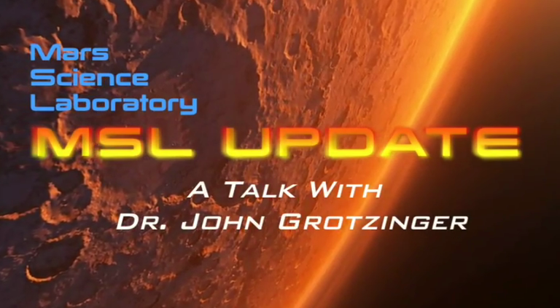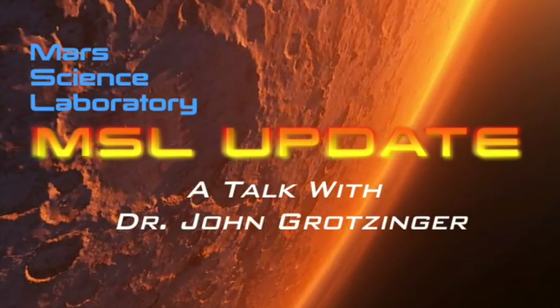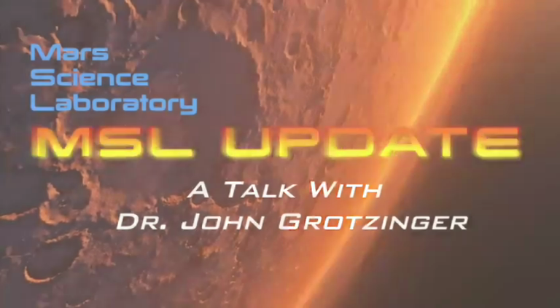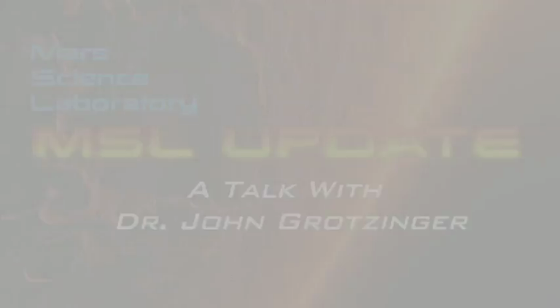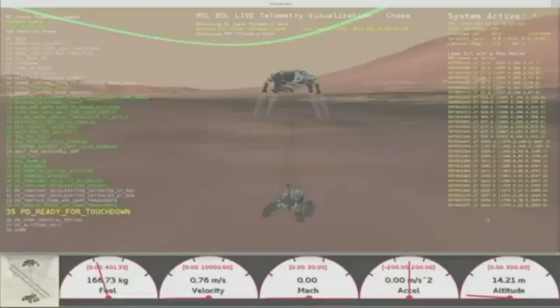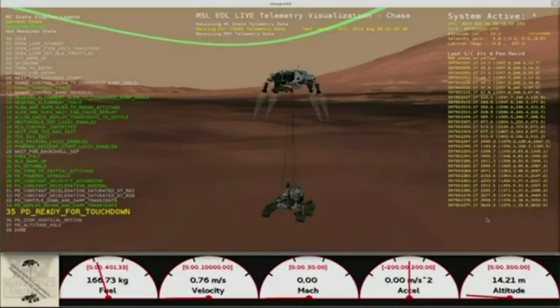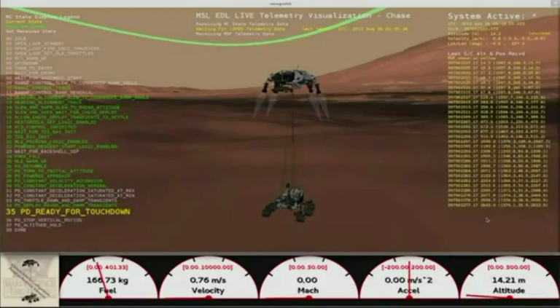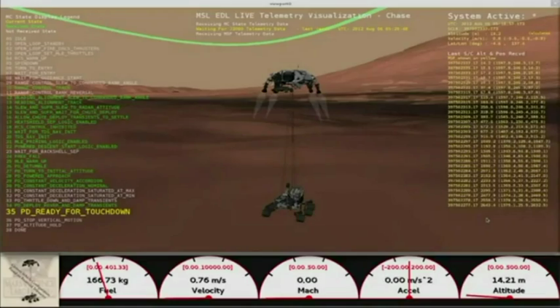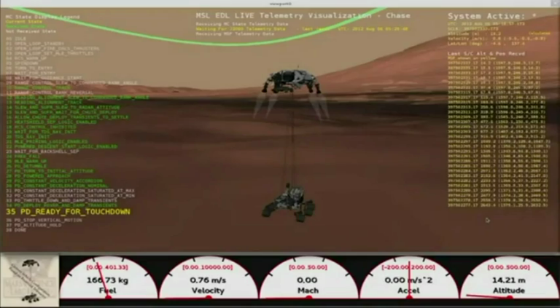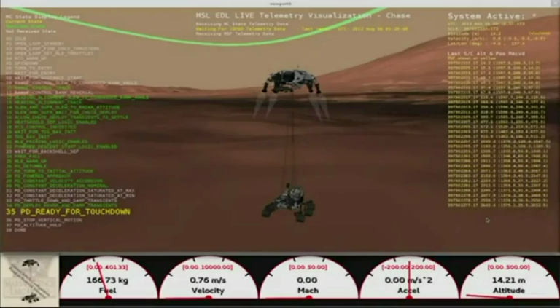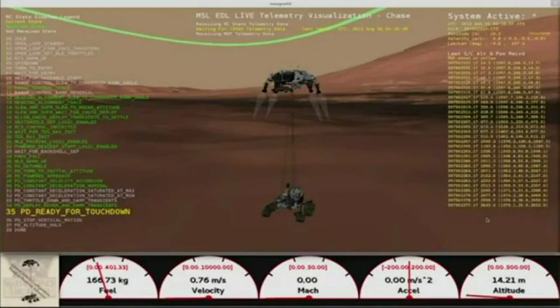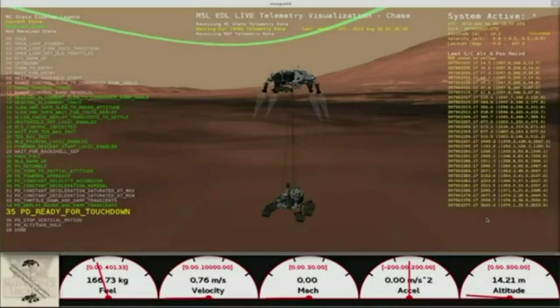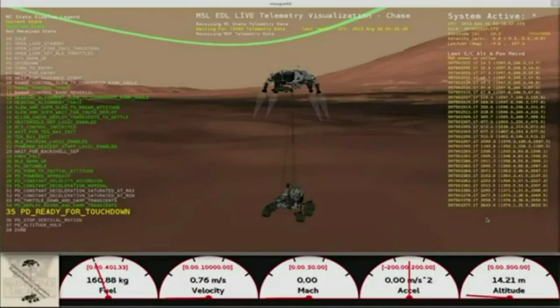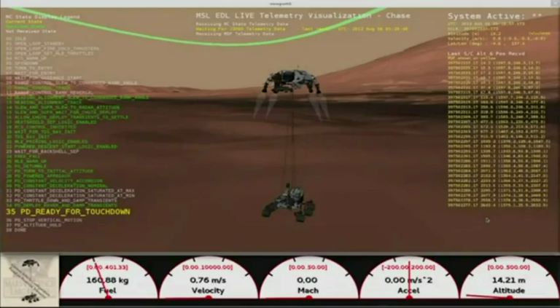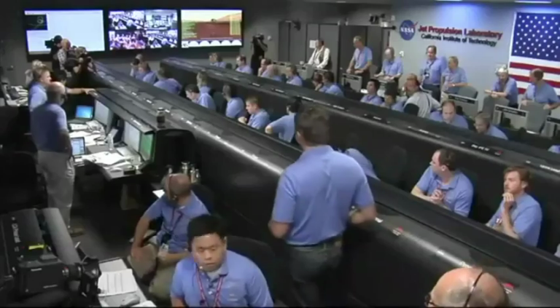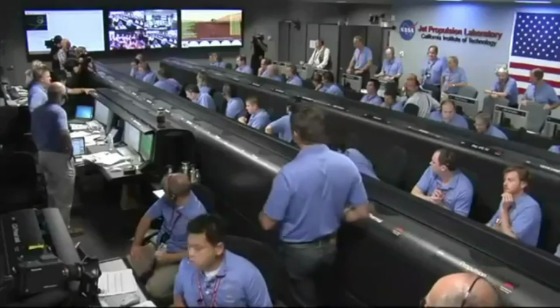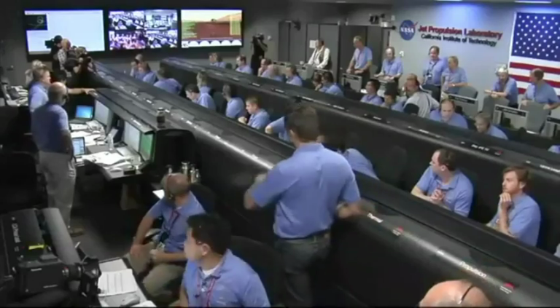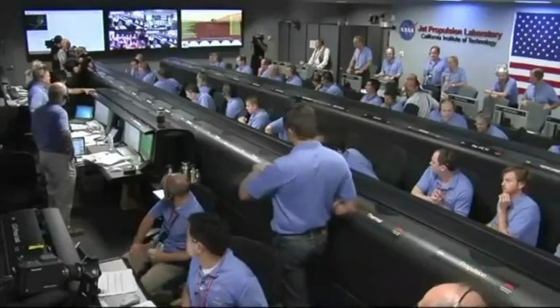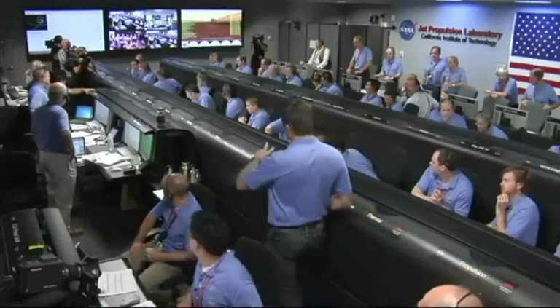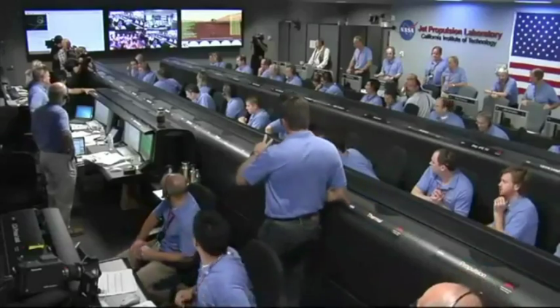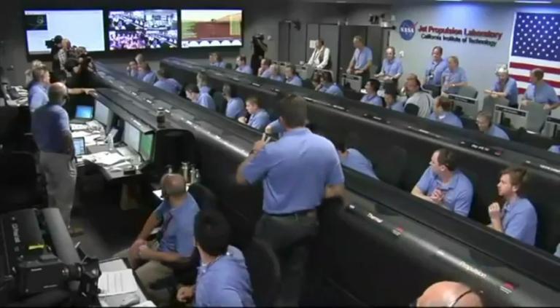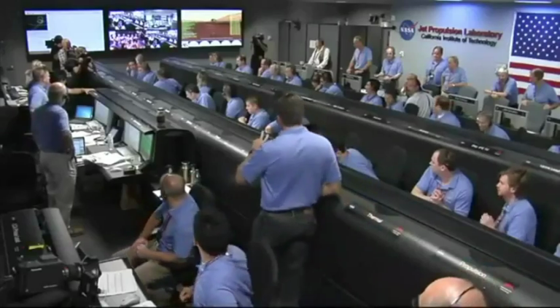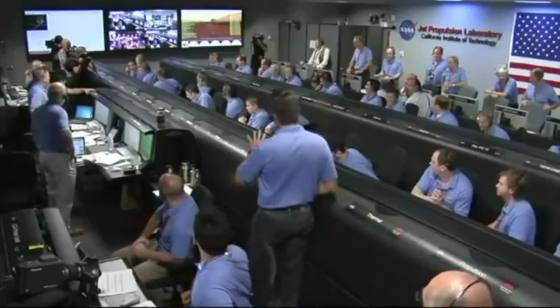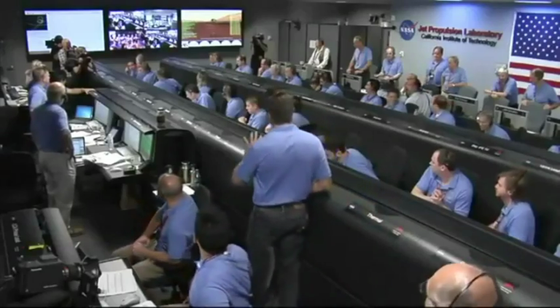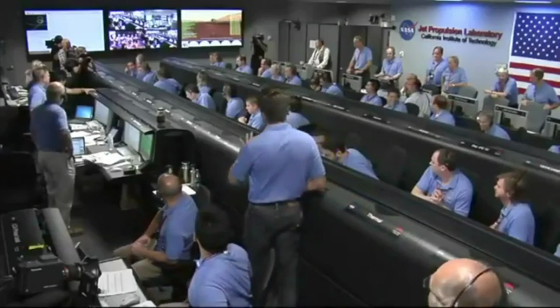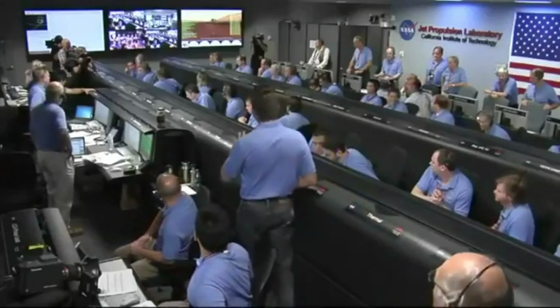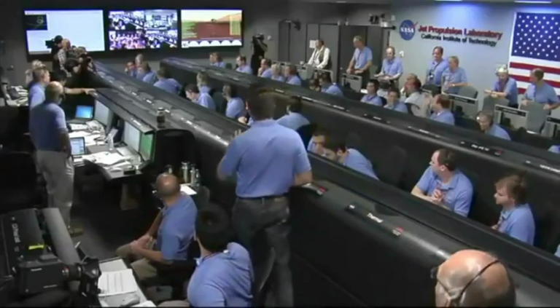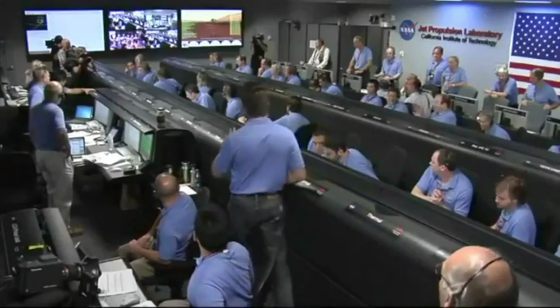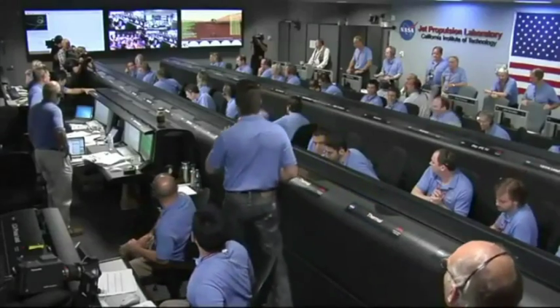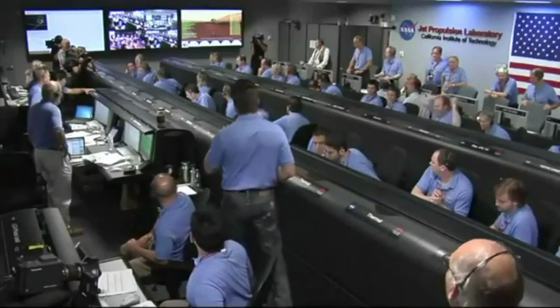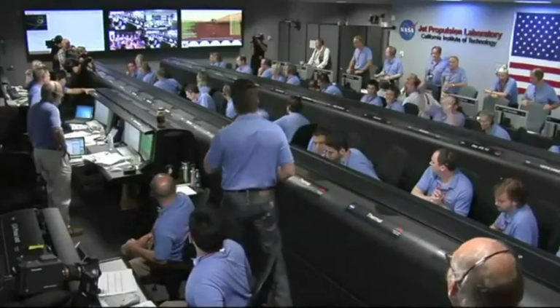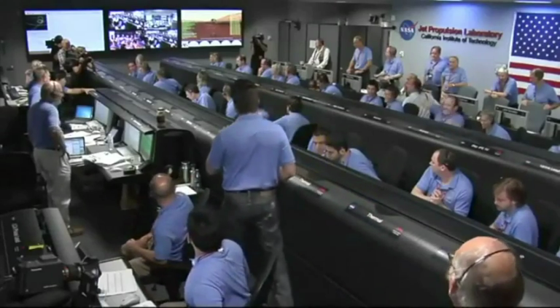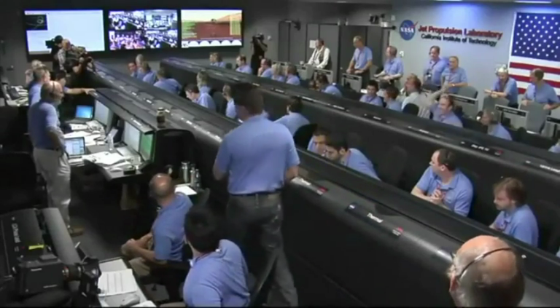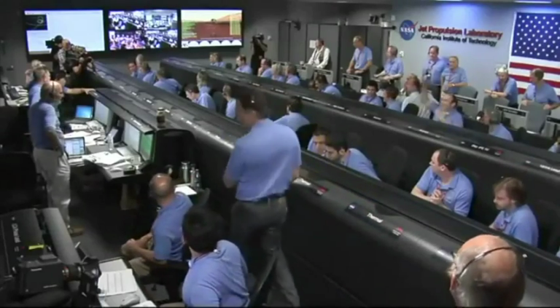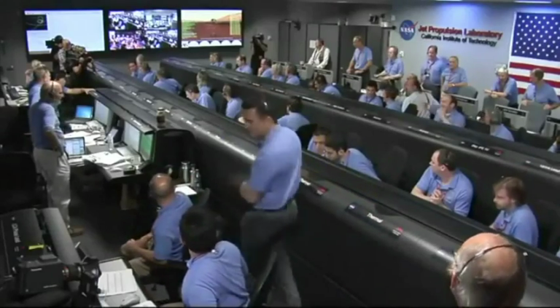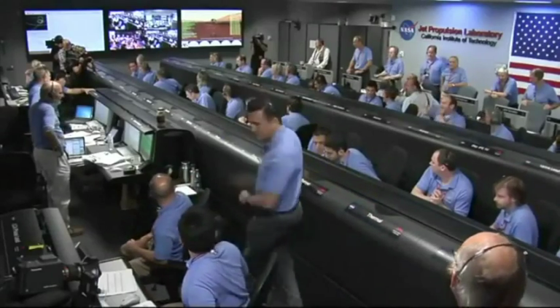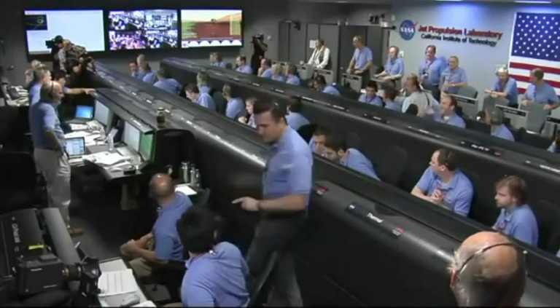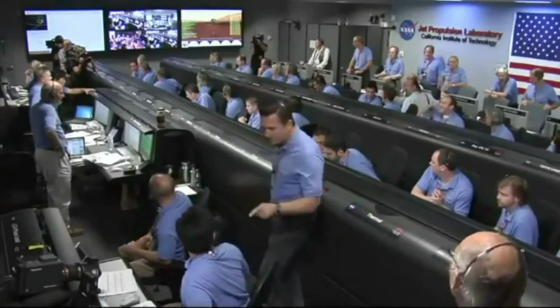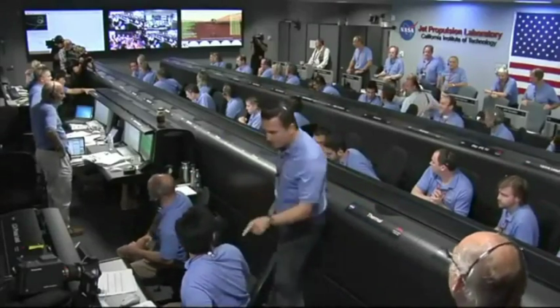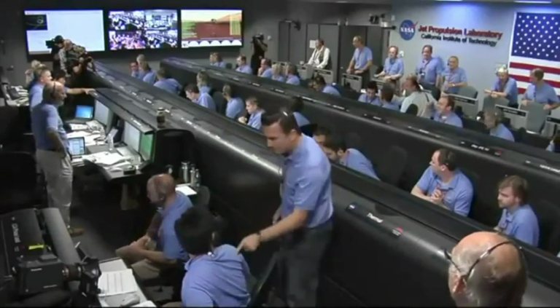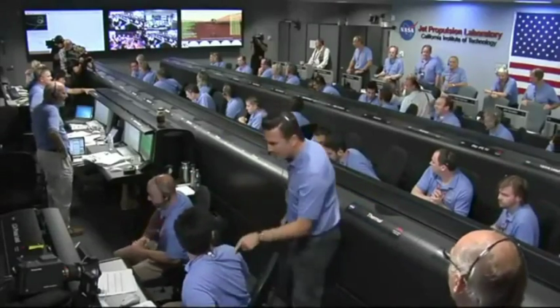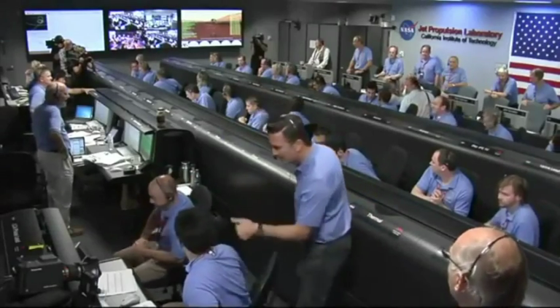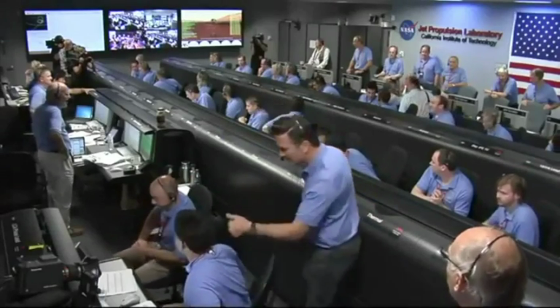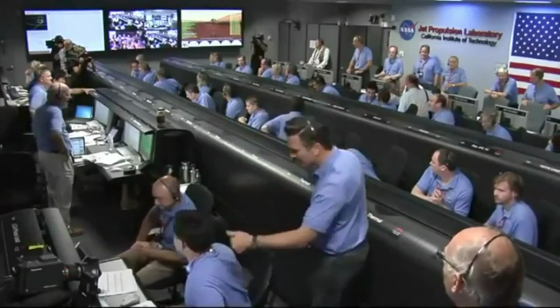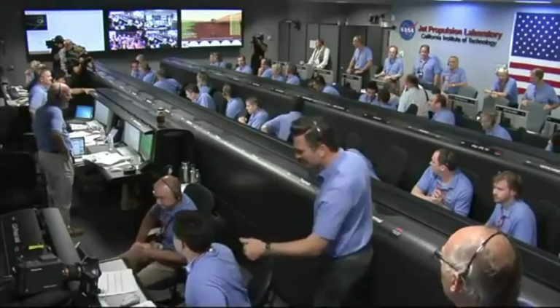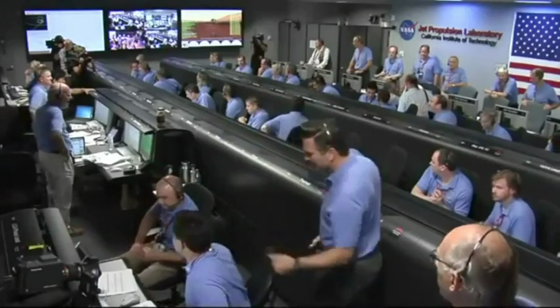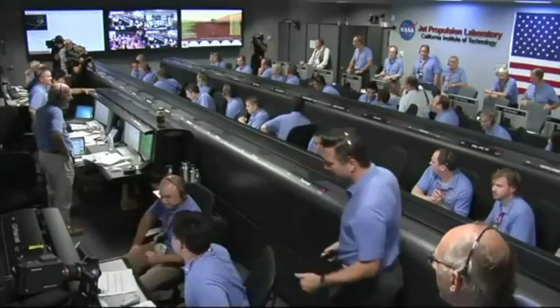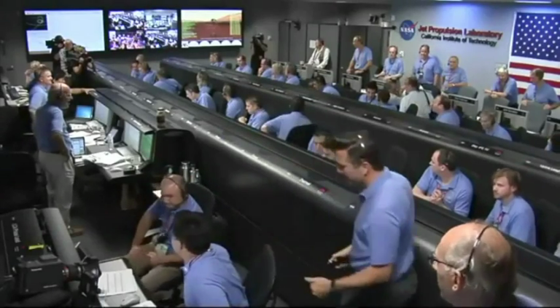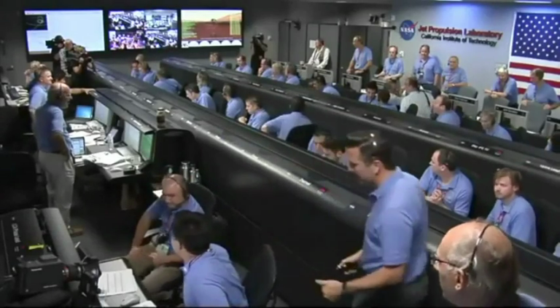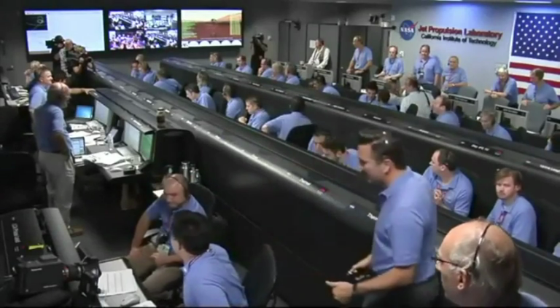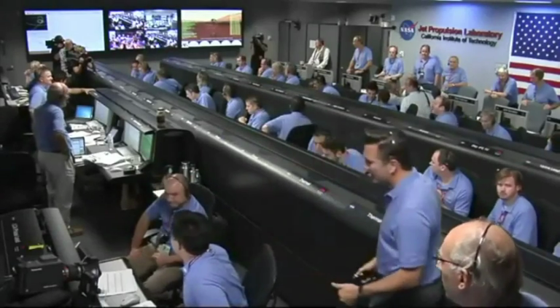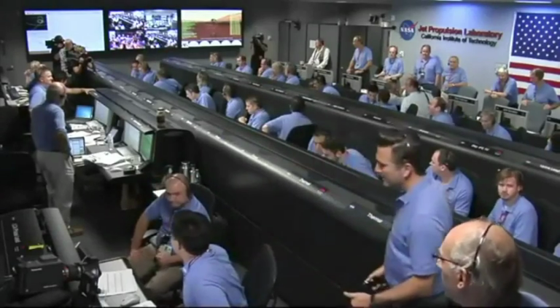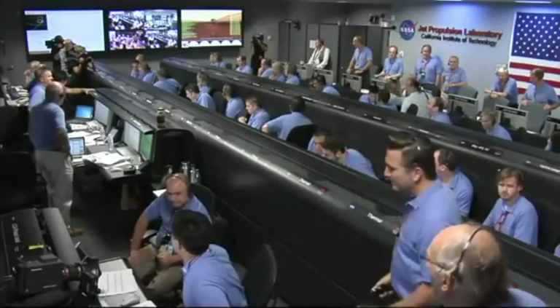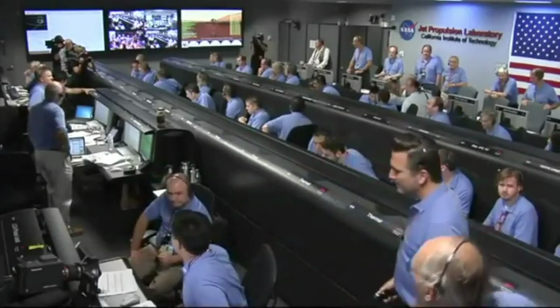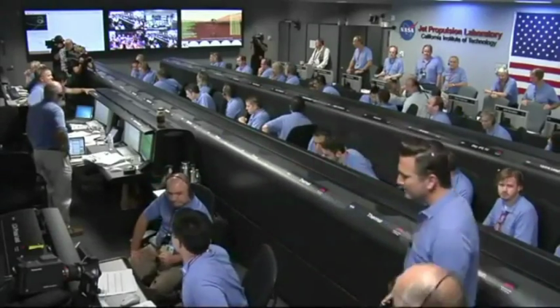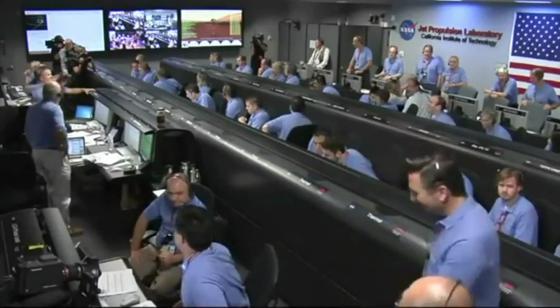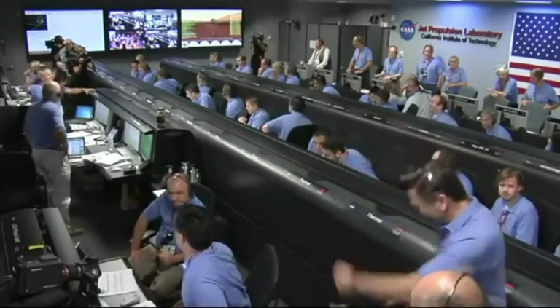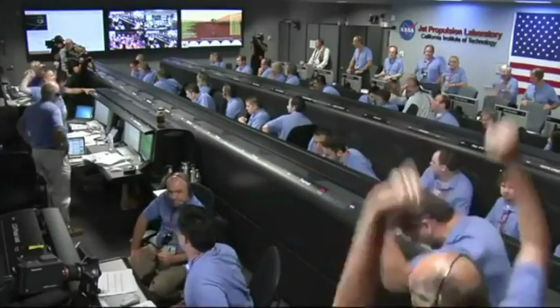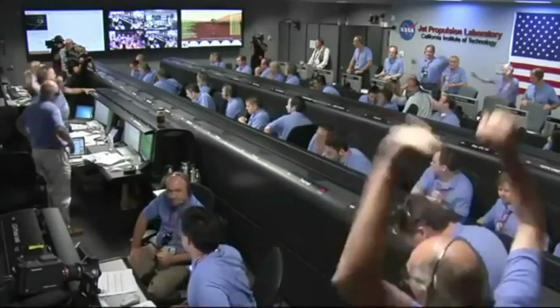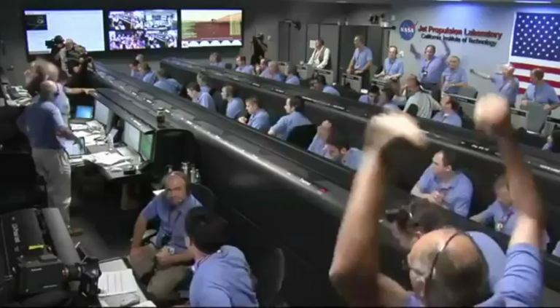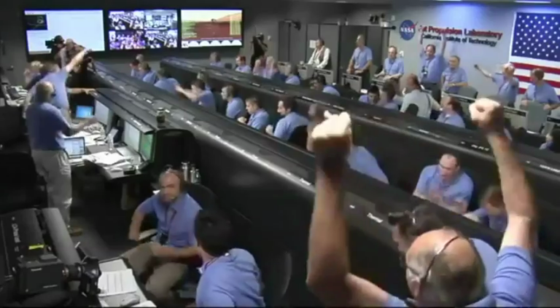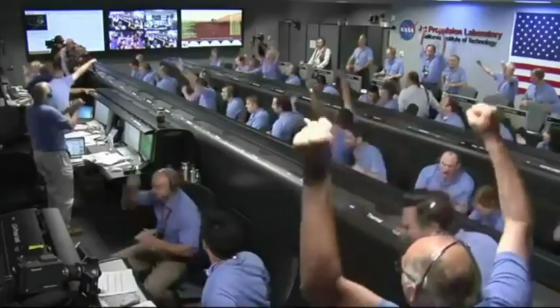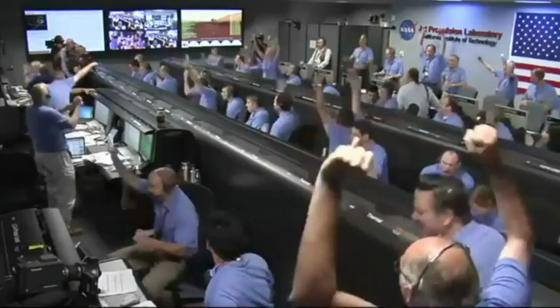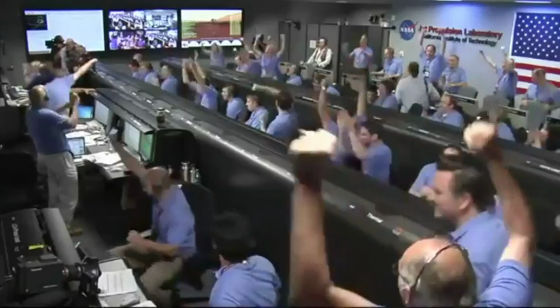0.75 meters per second as expected. UHF is good. Touchdown confirmed. We're safe on Mars.